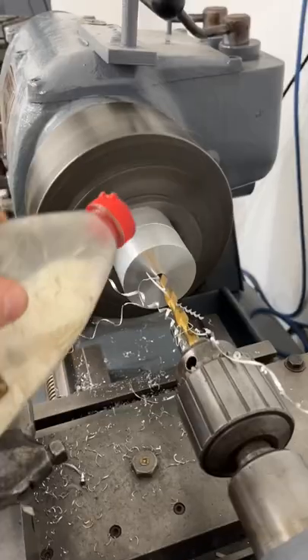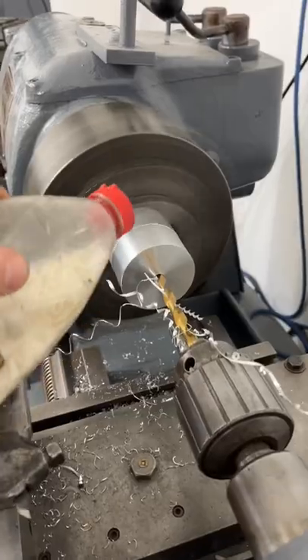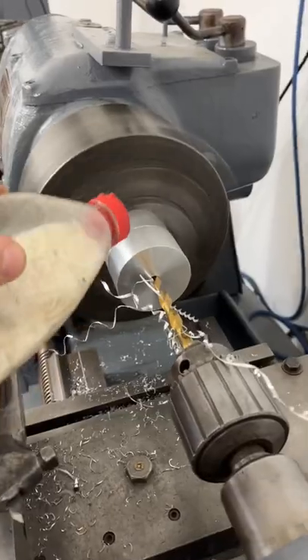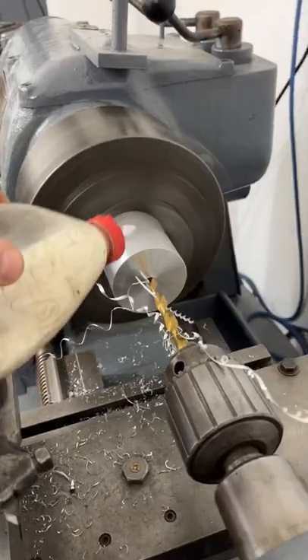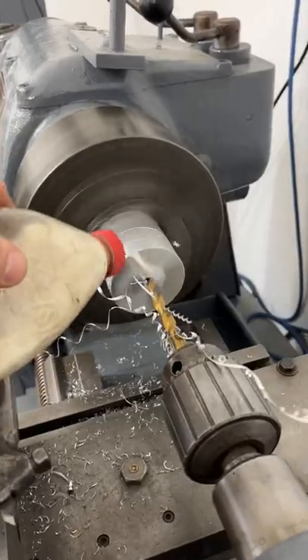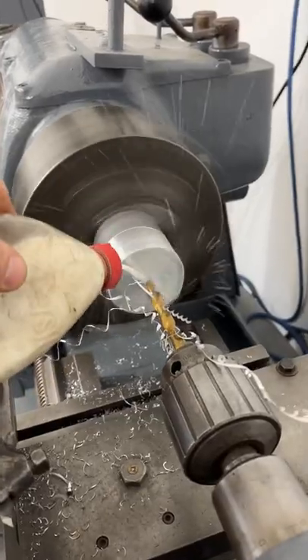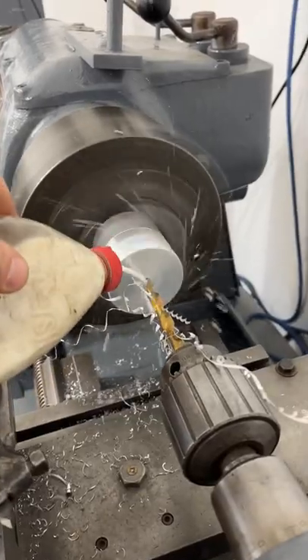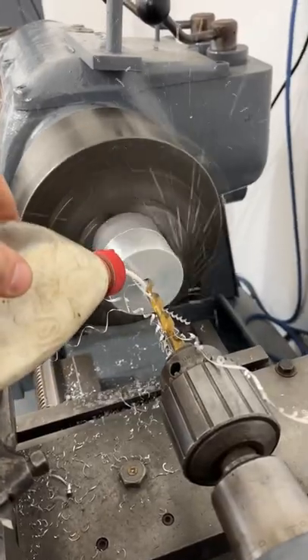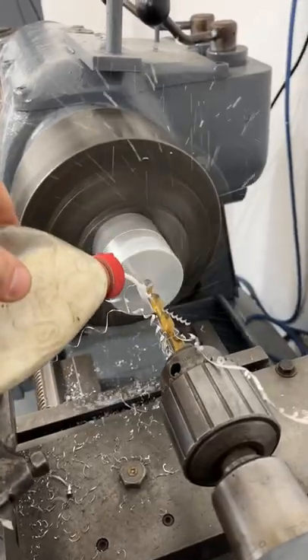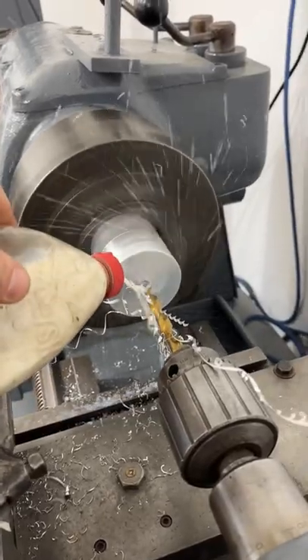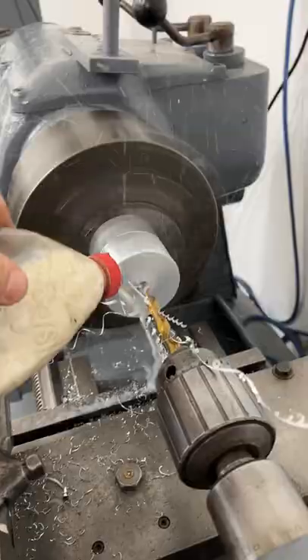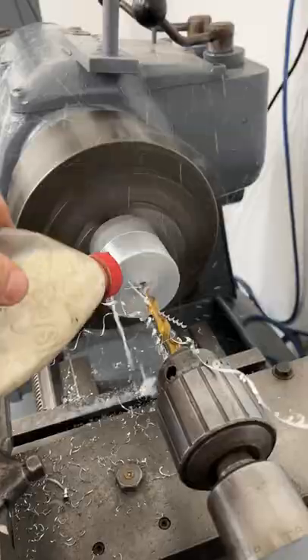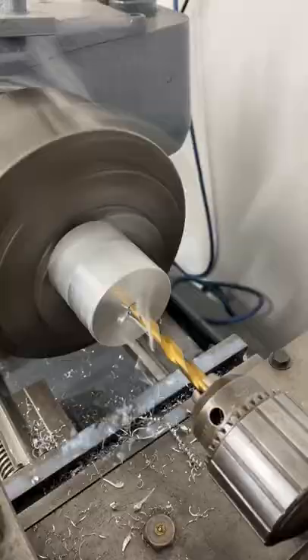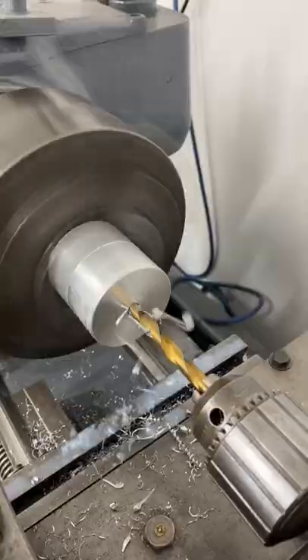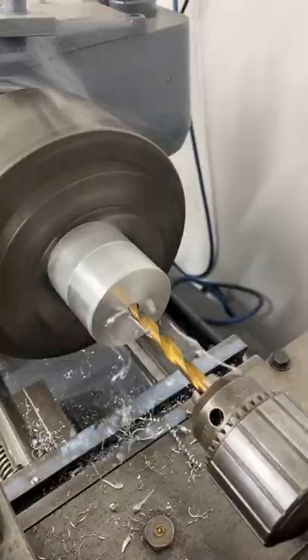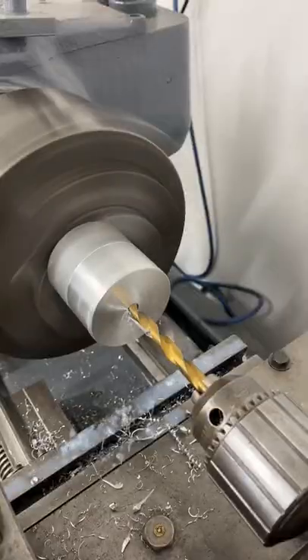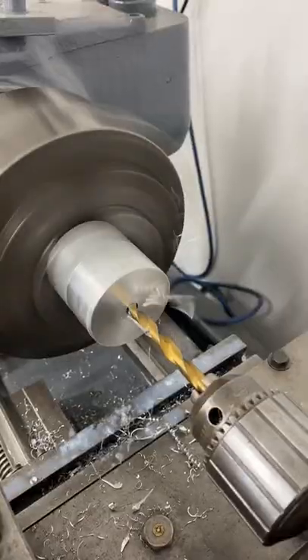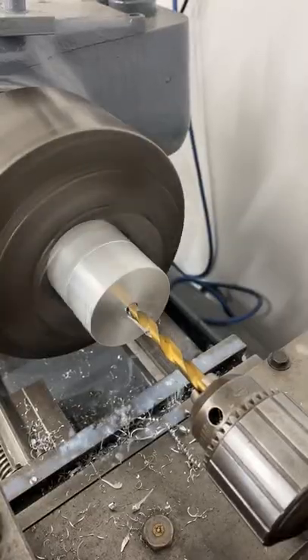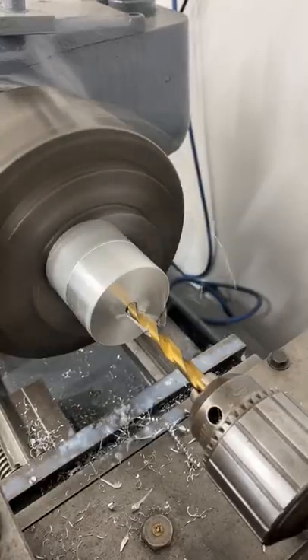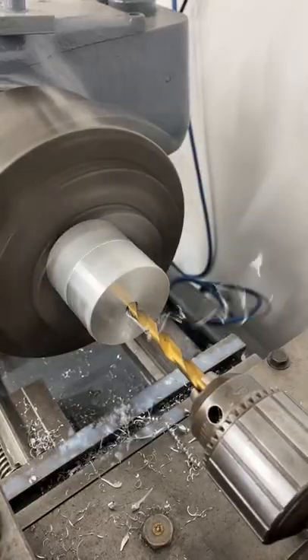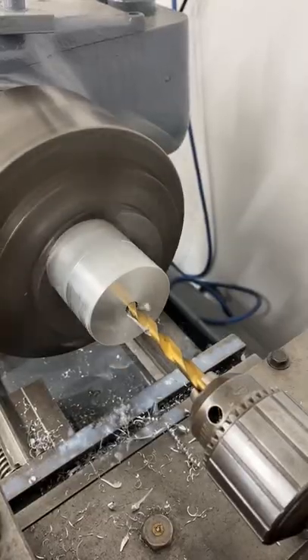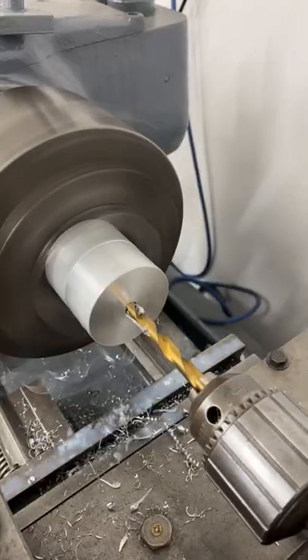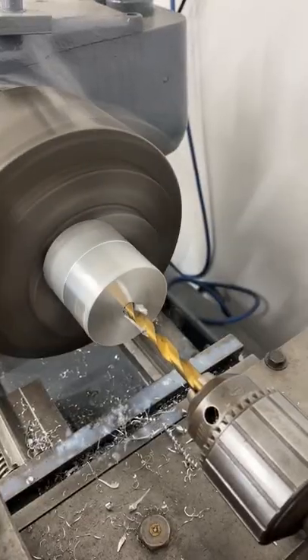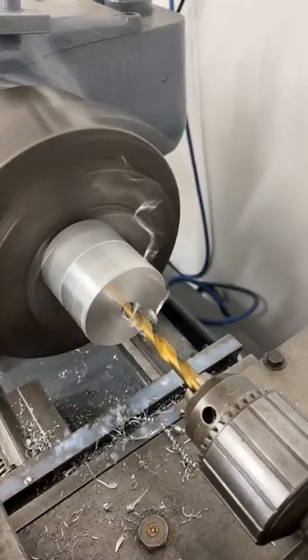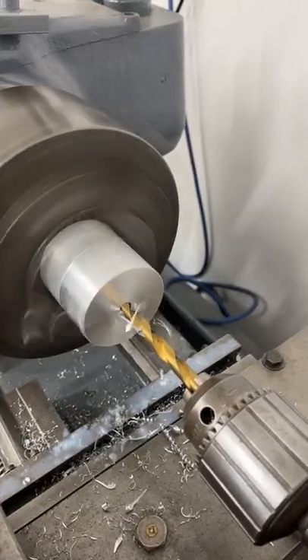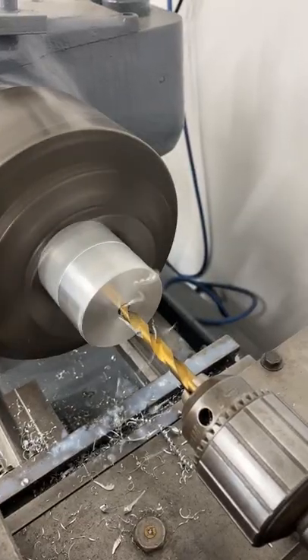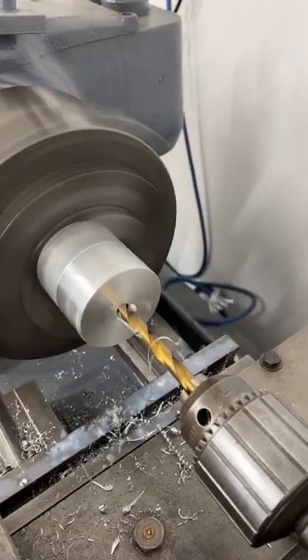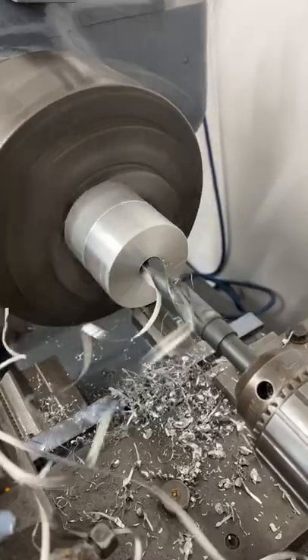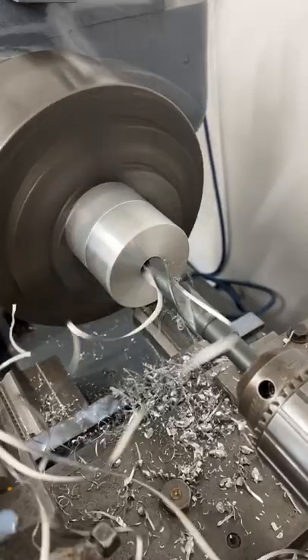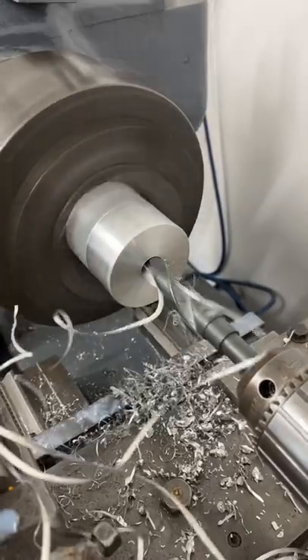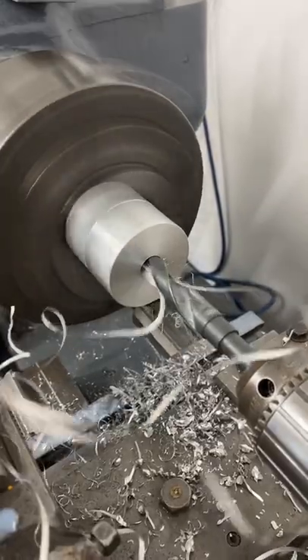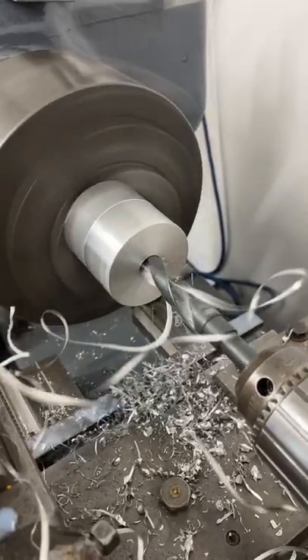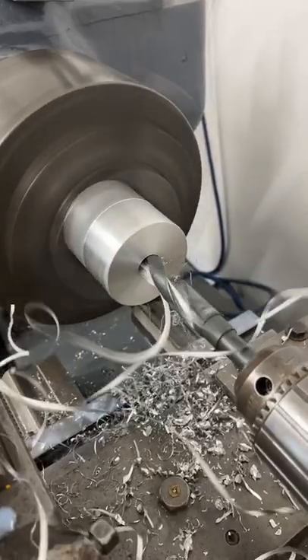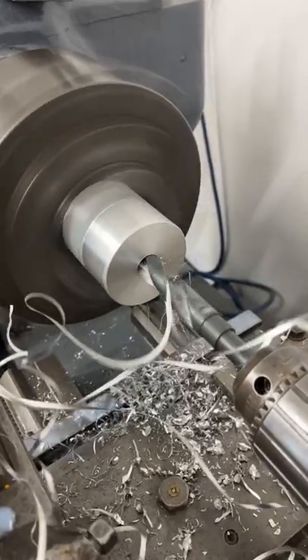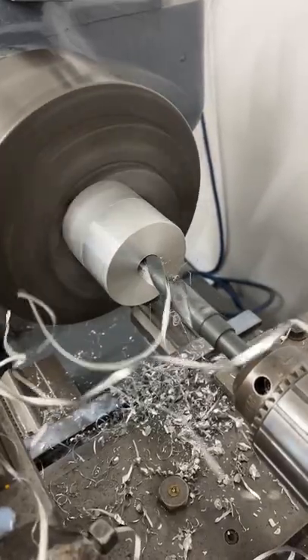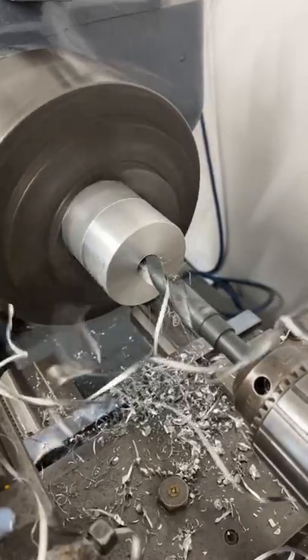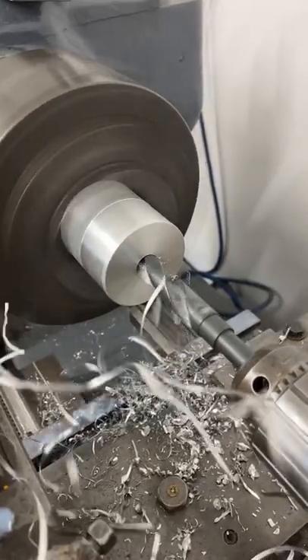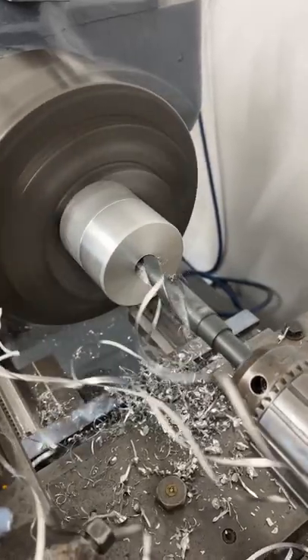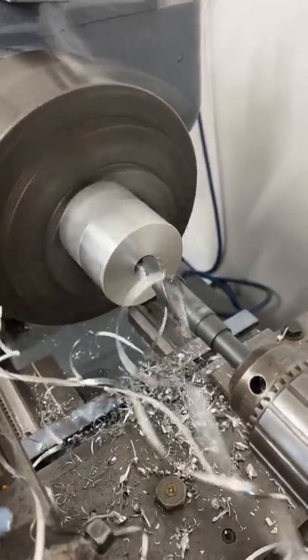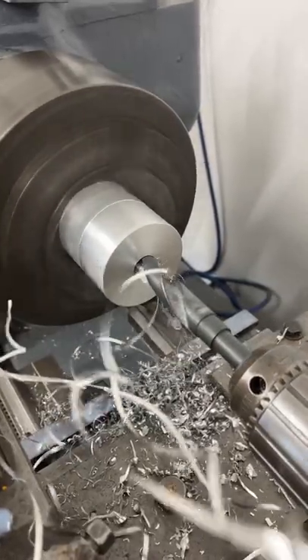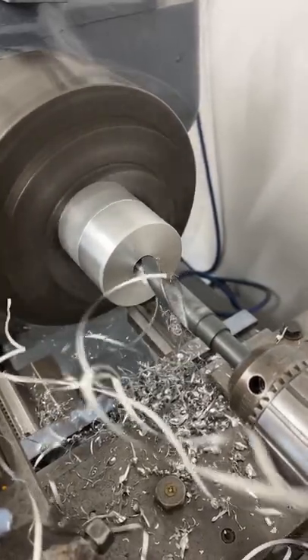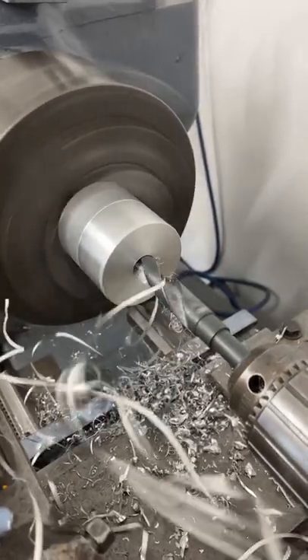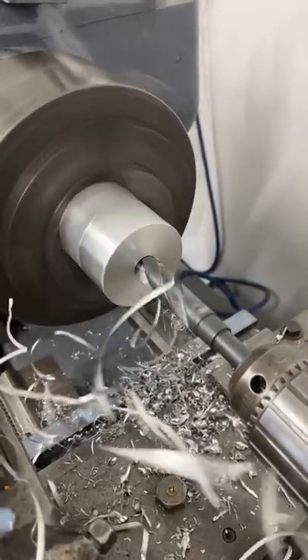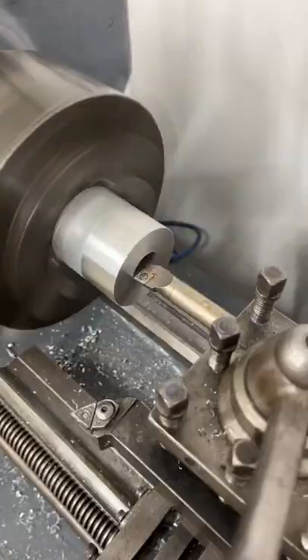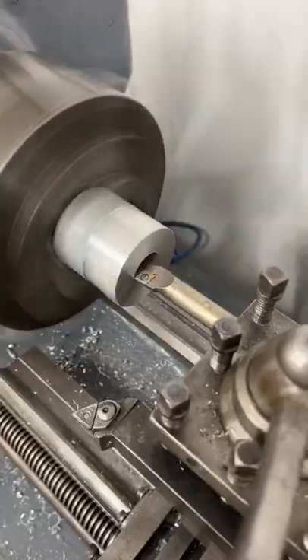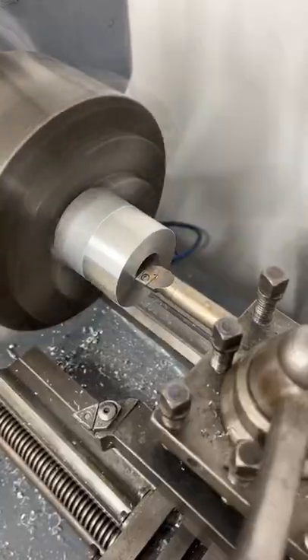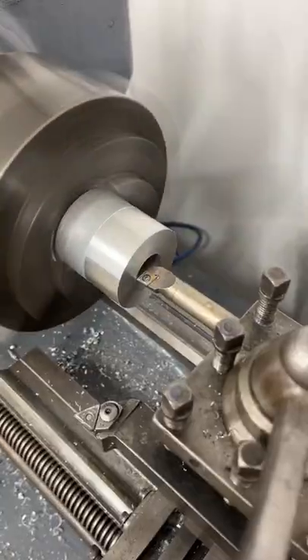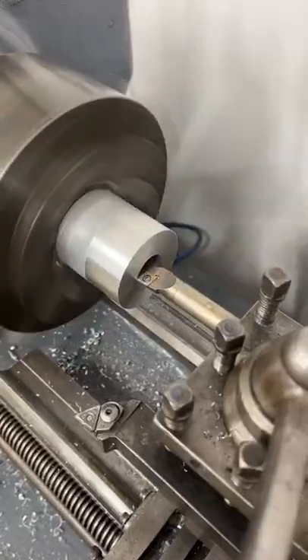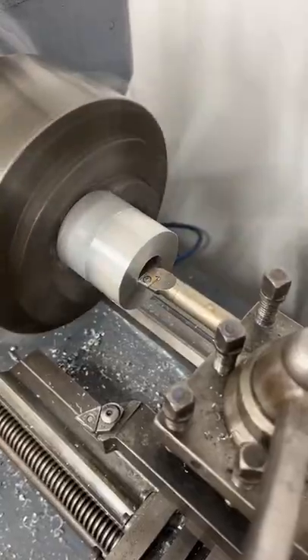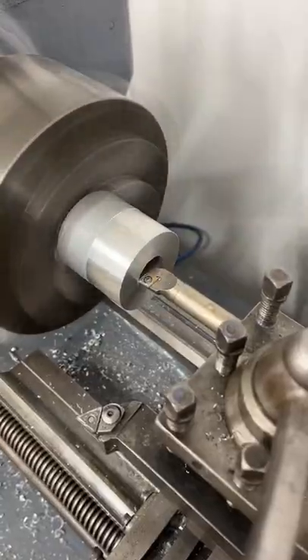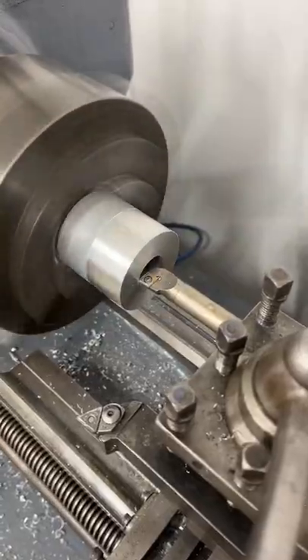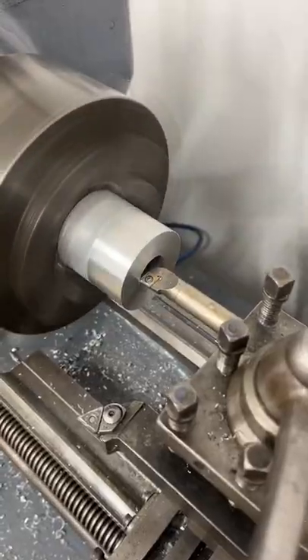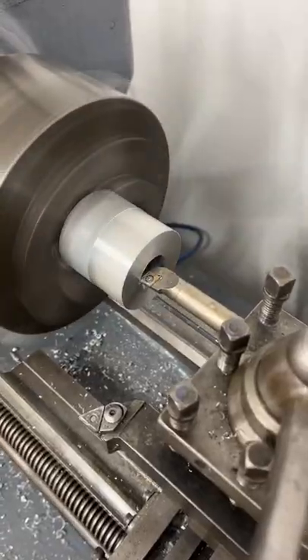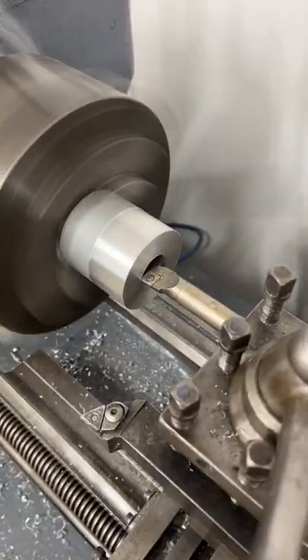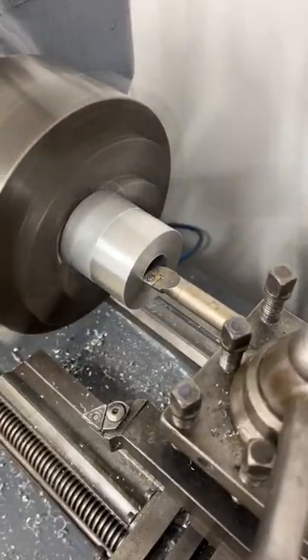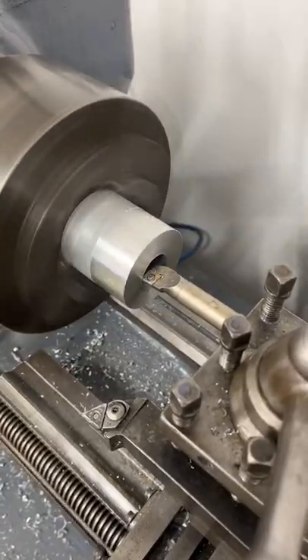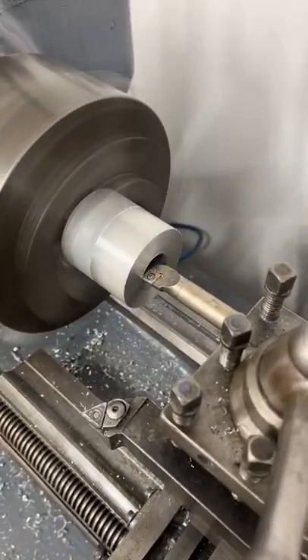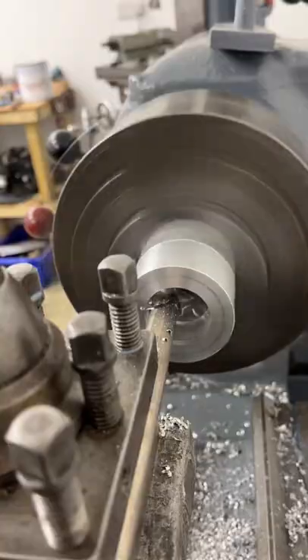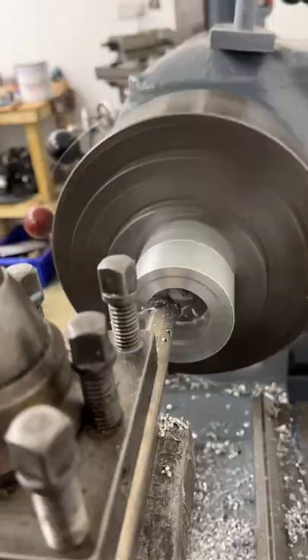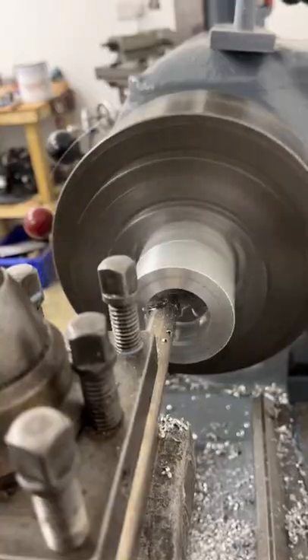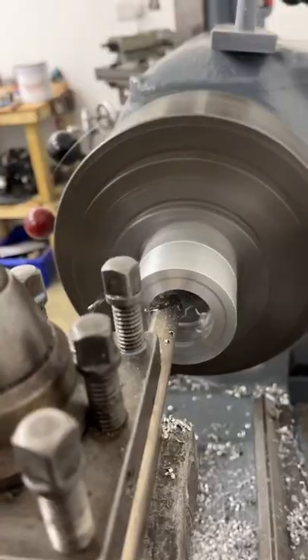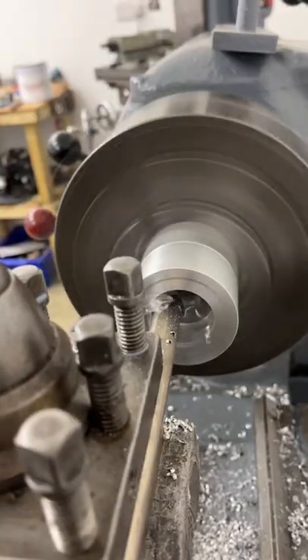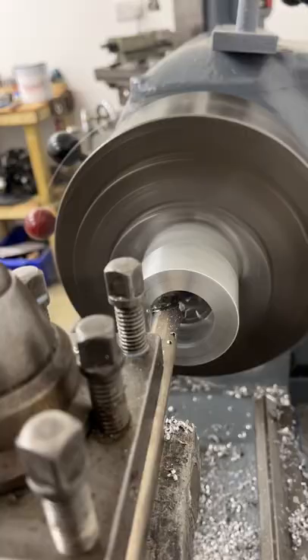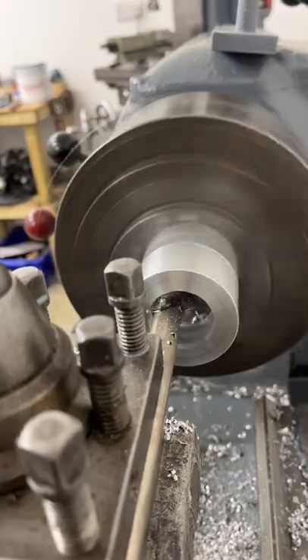I always start out with a smaller drill bit before moving up to a larger drill bit, and then I can get my boring bar in and get it out to the desired dimensions.